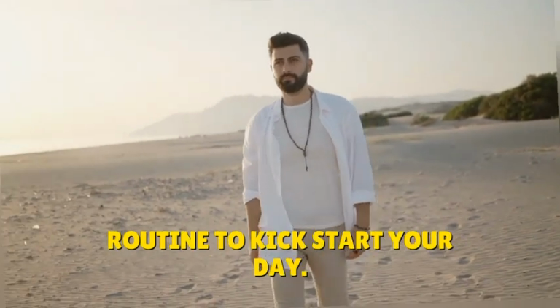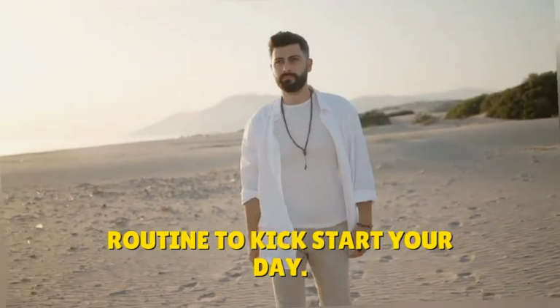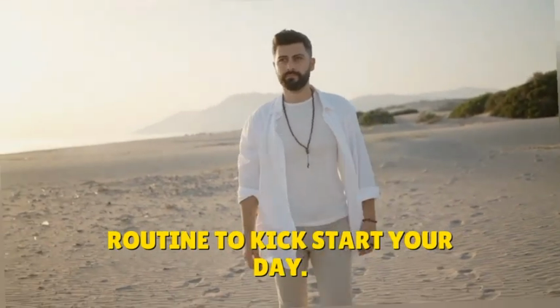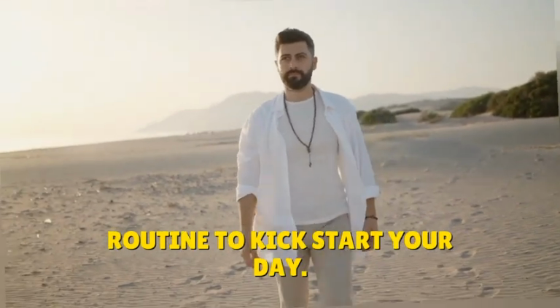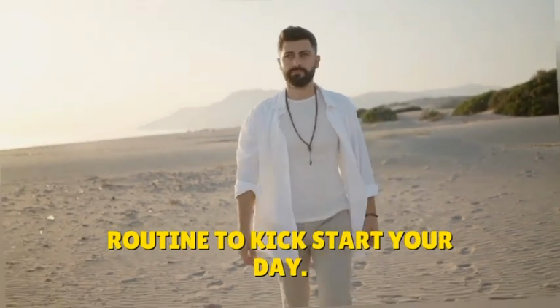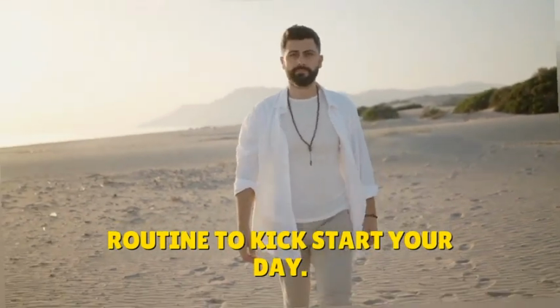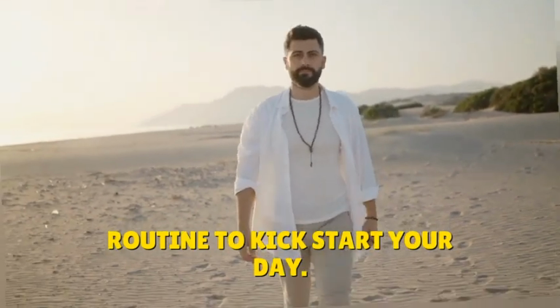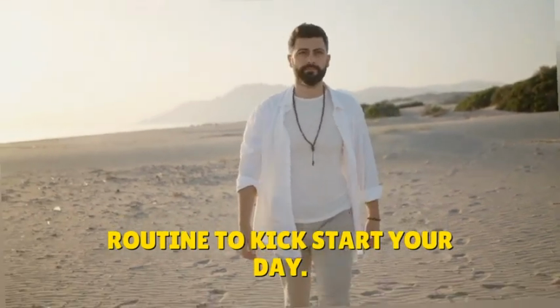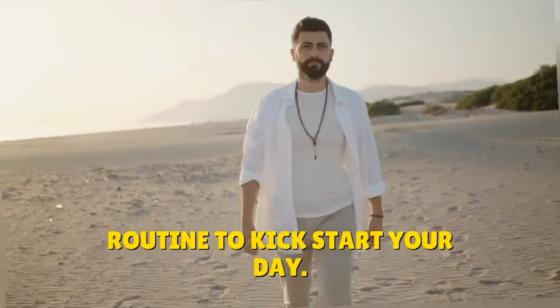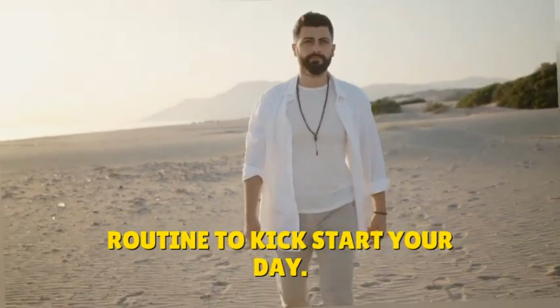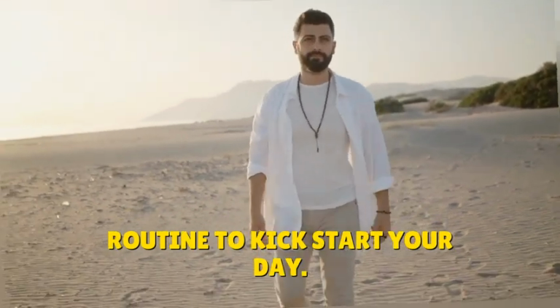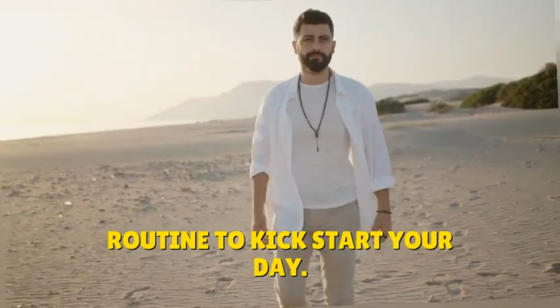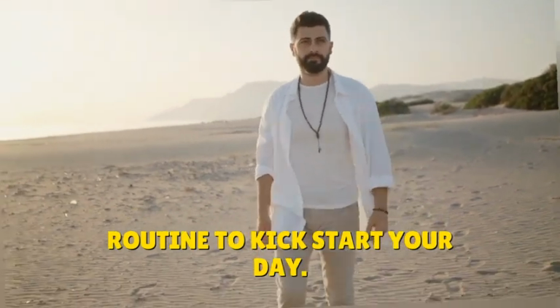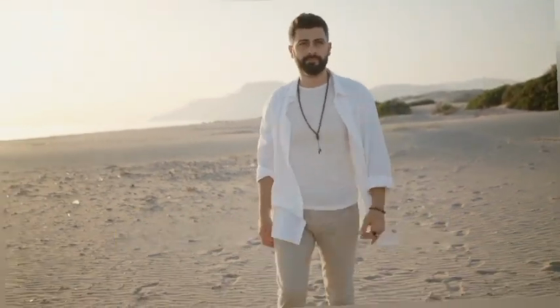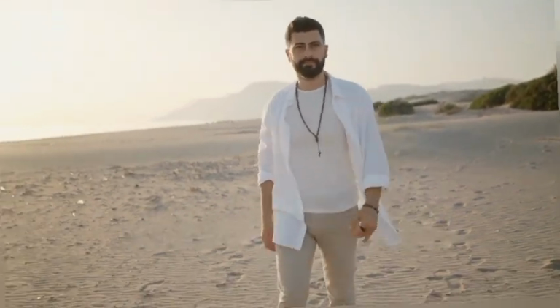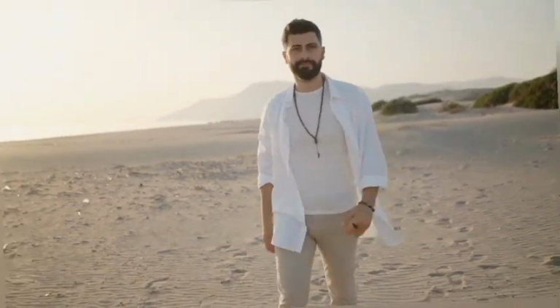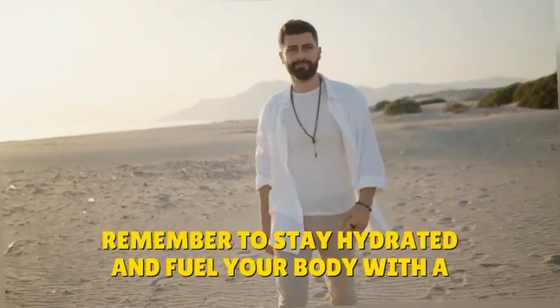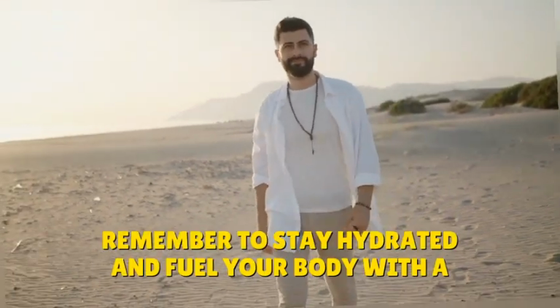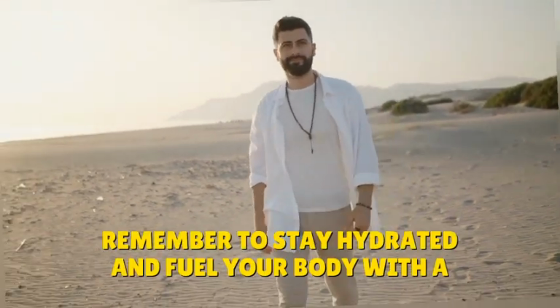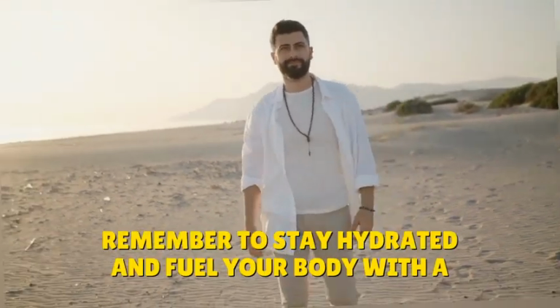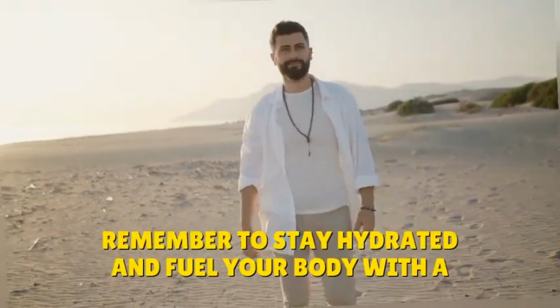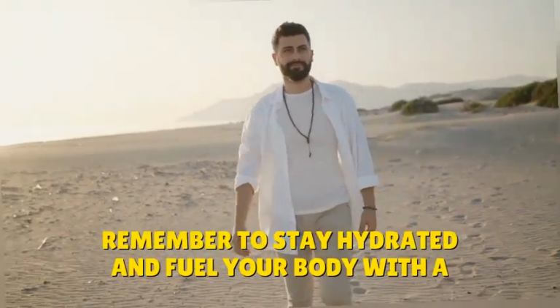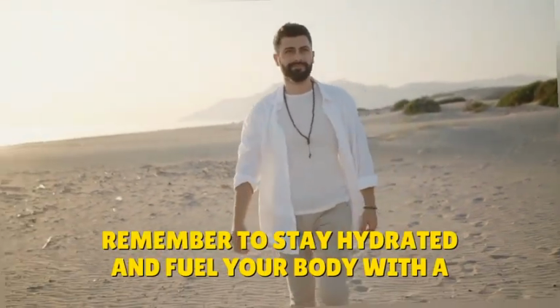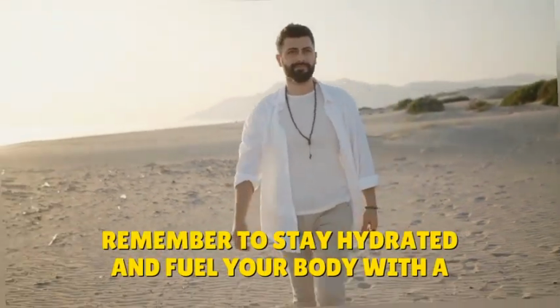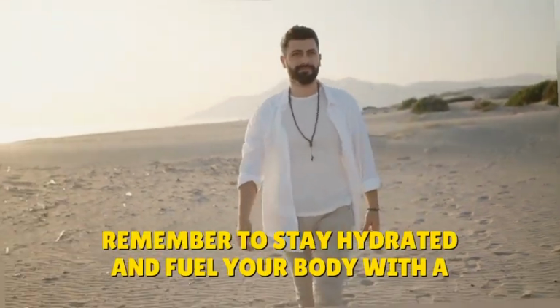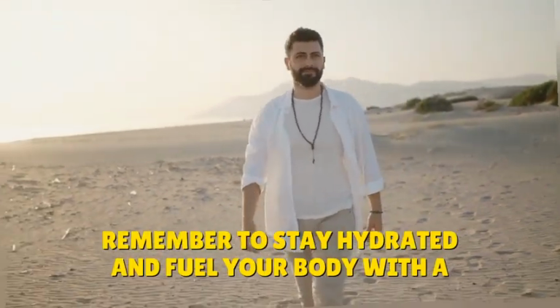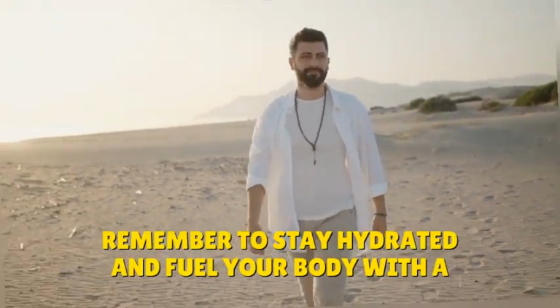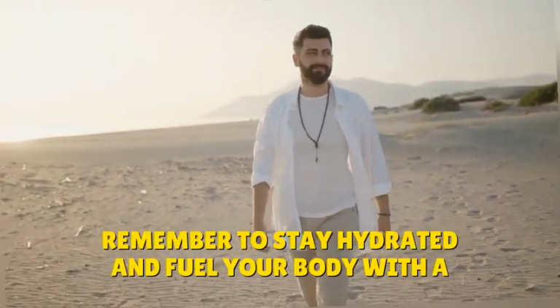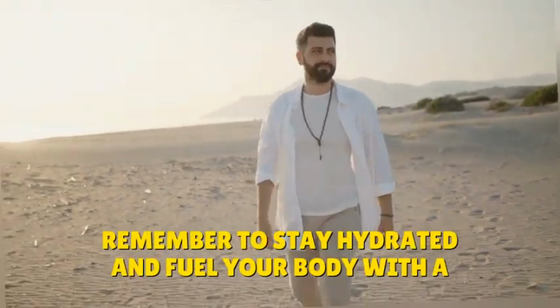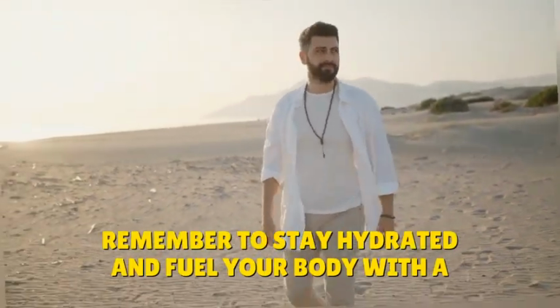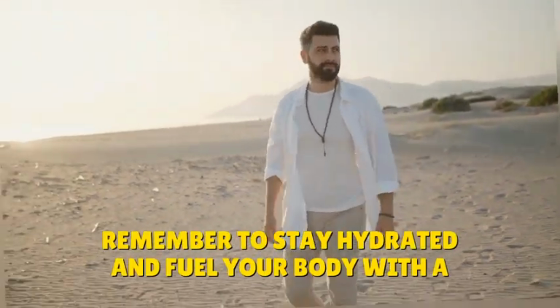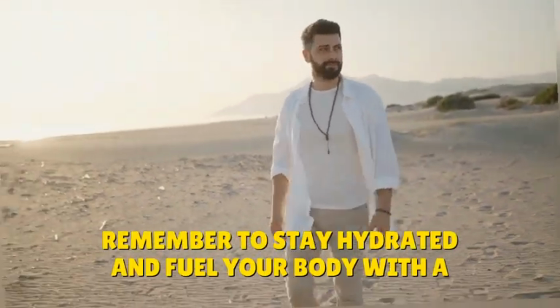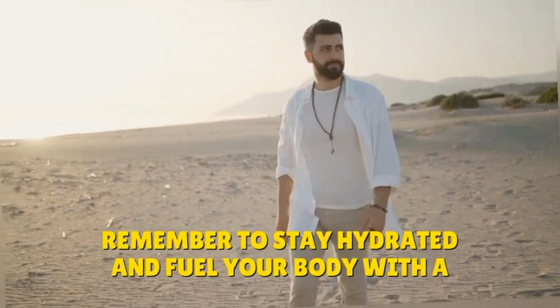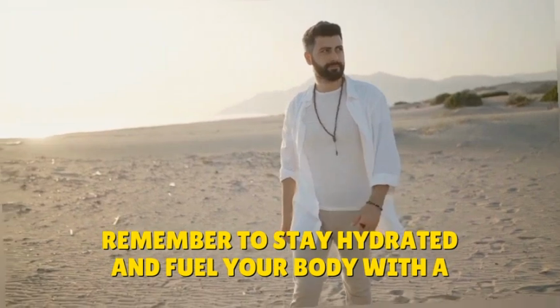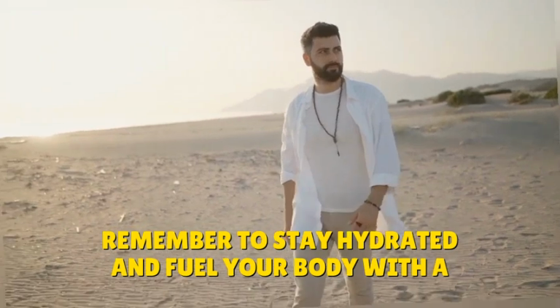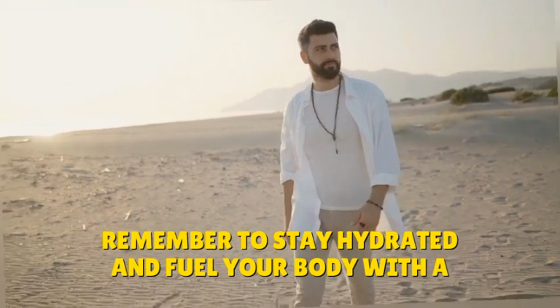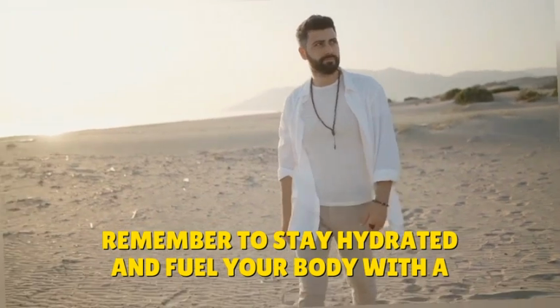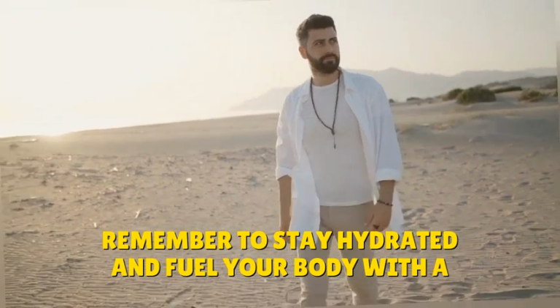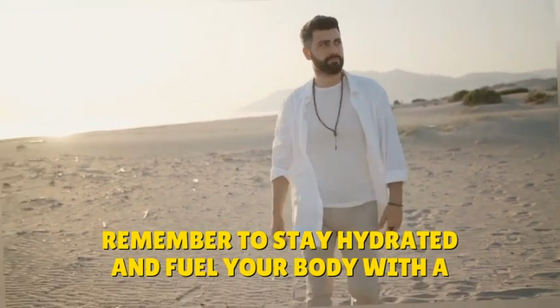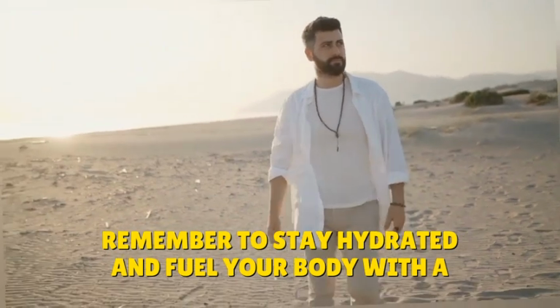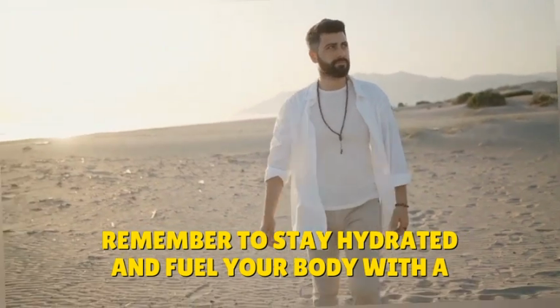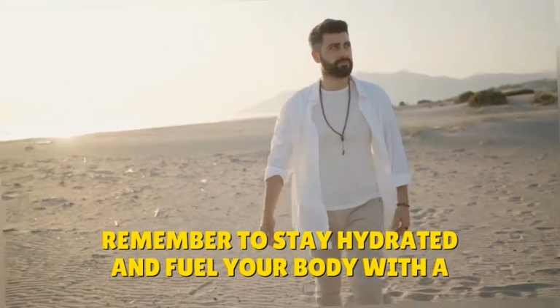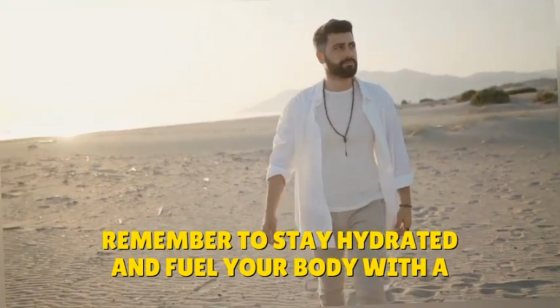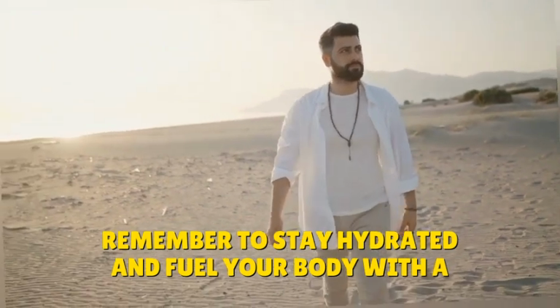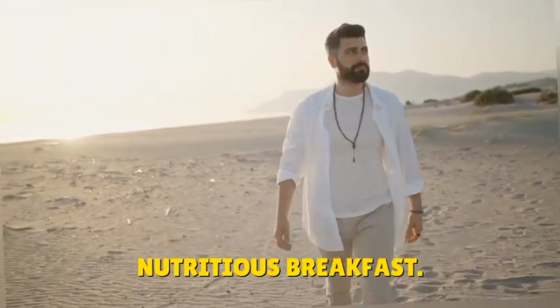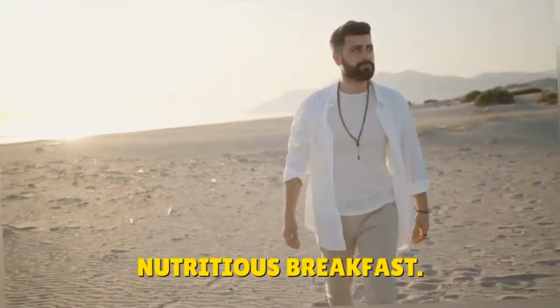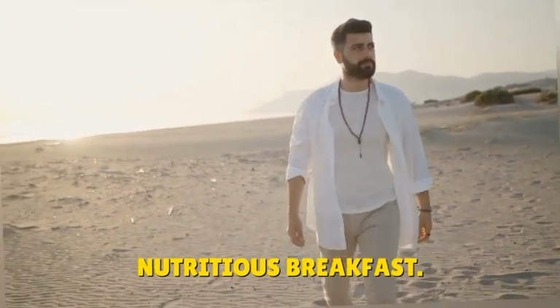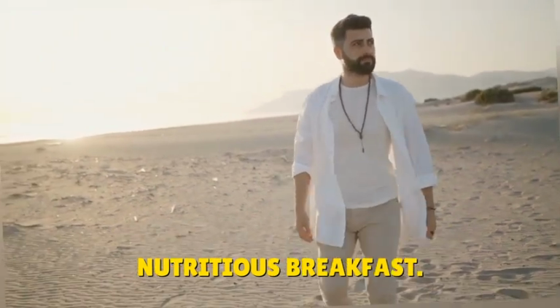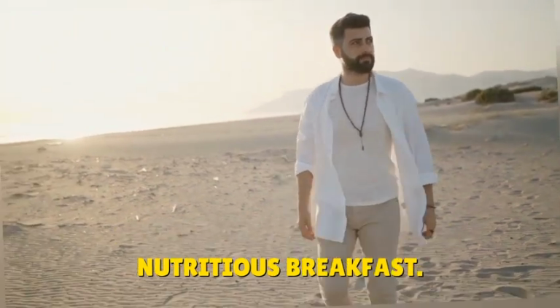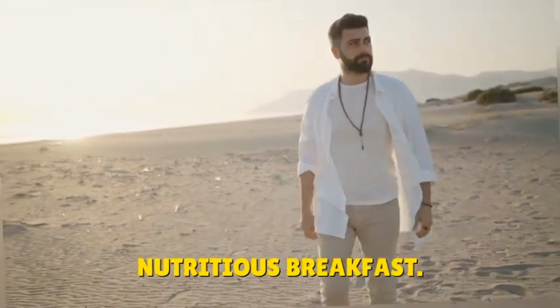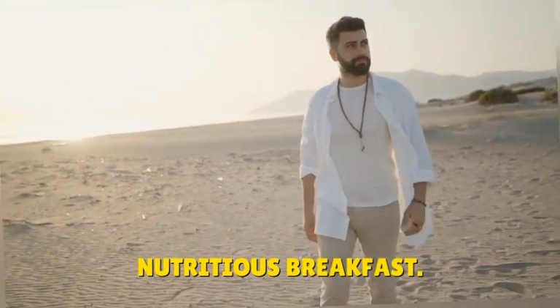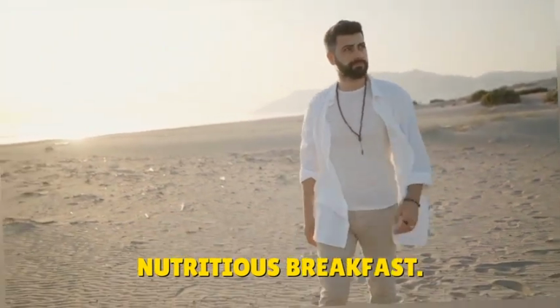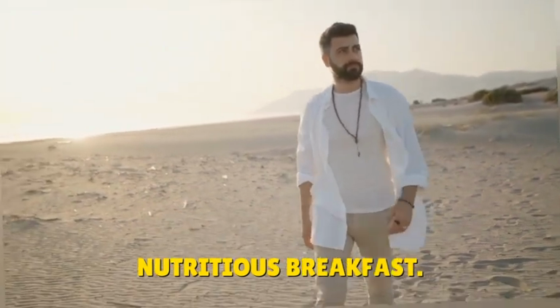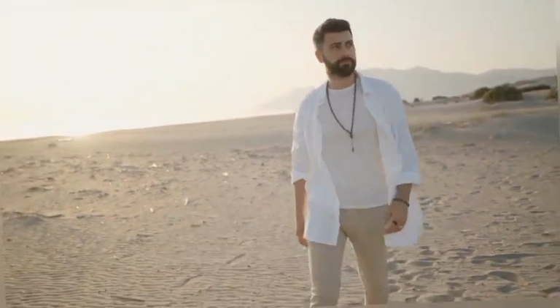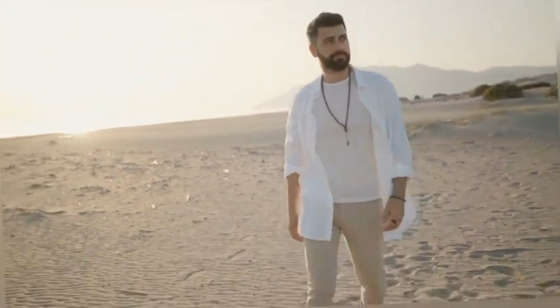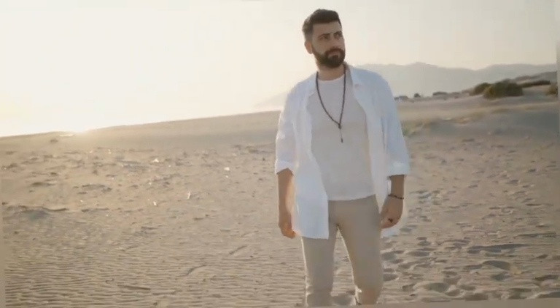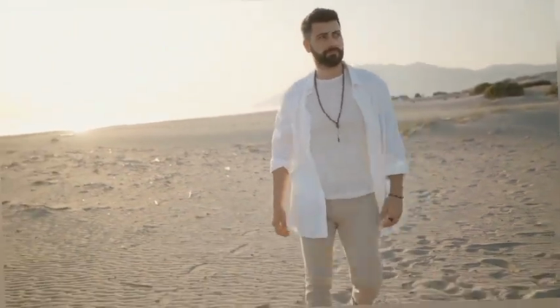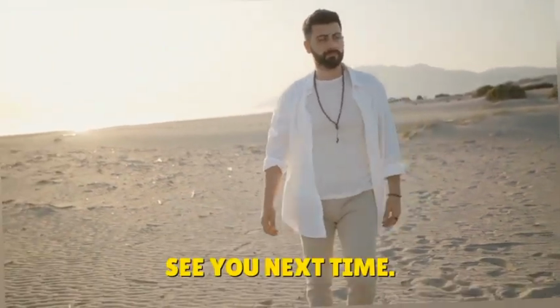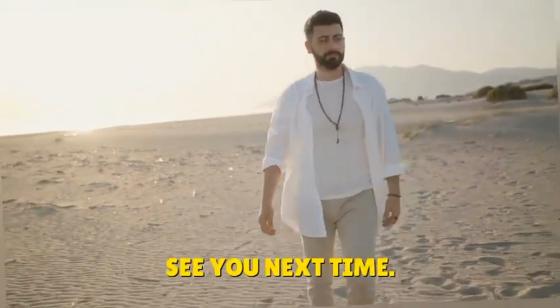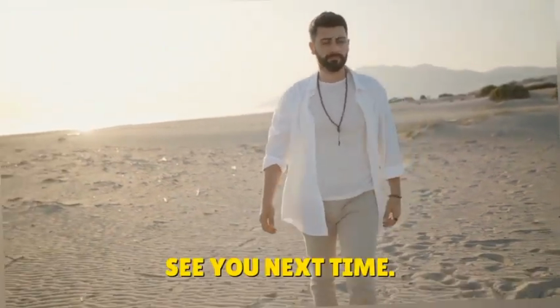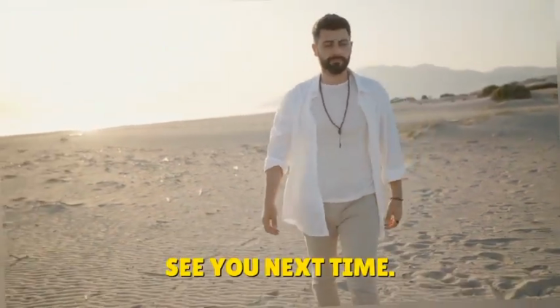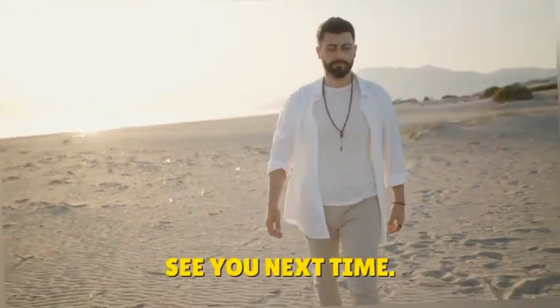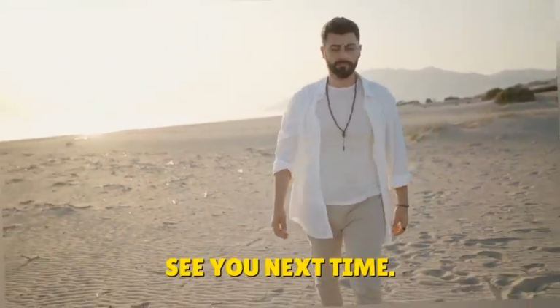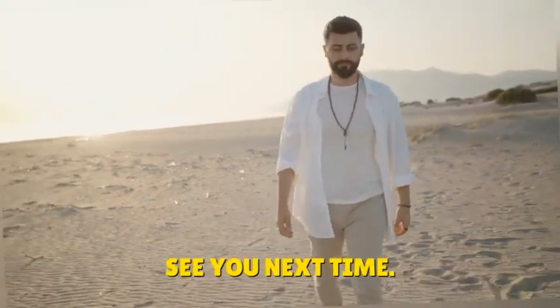Remember to stay hydrated and fuel your body with a nutritious breakfast. See you next time!